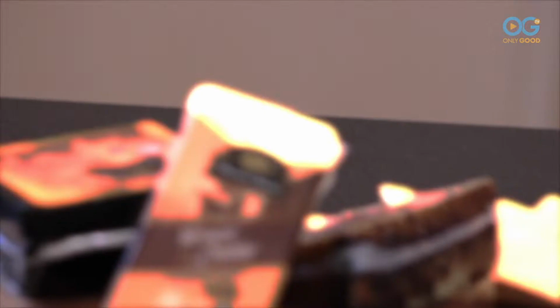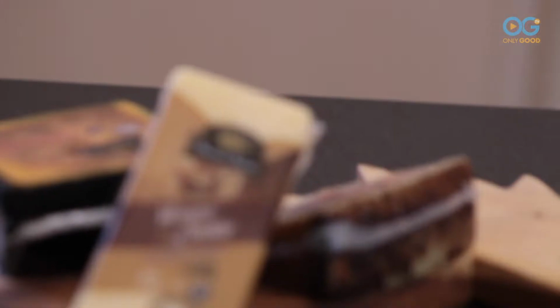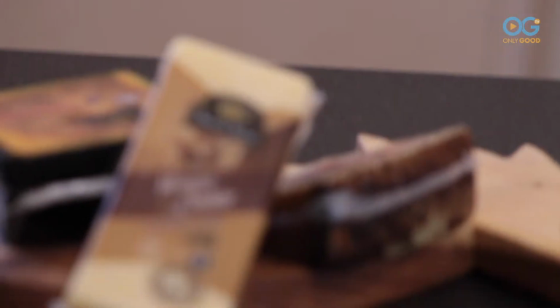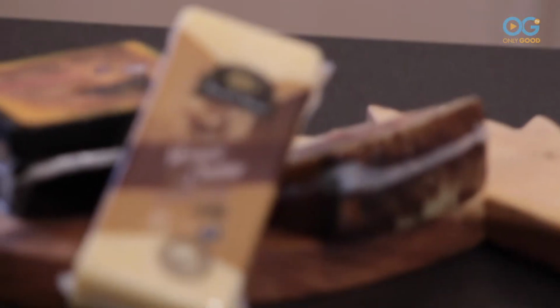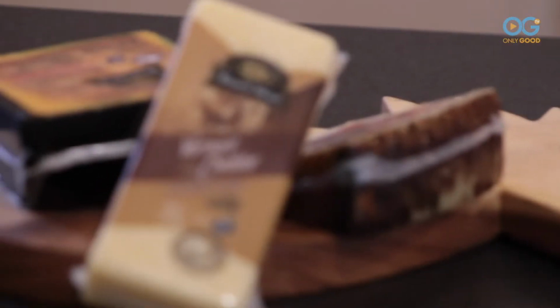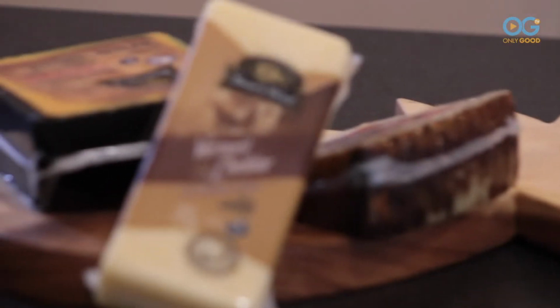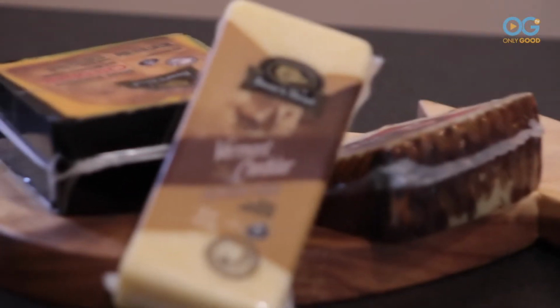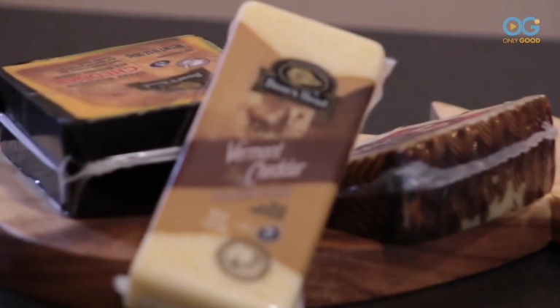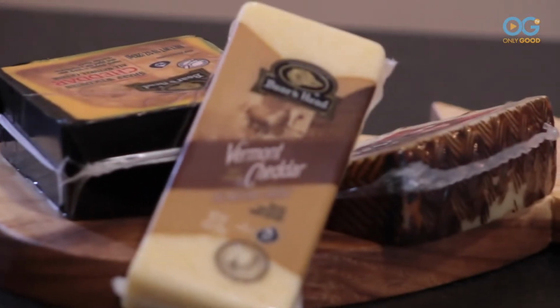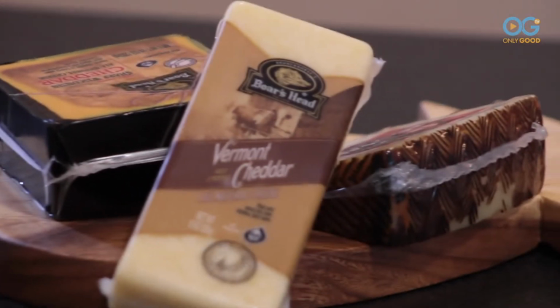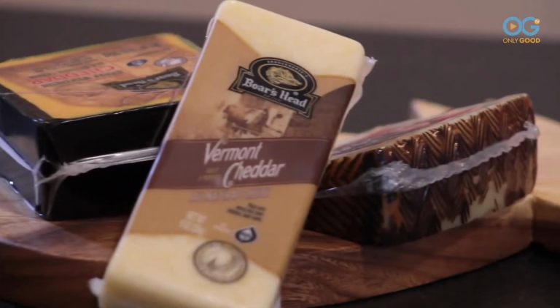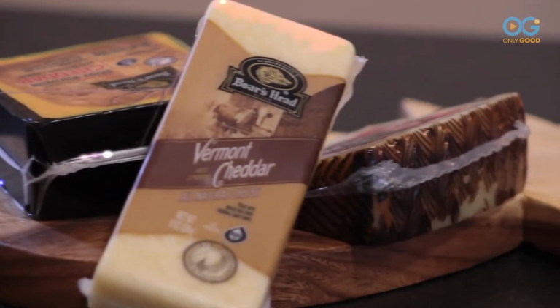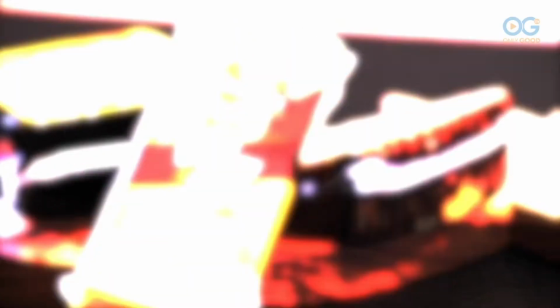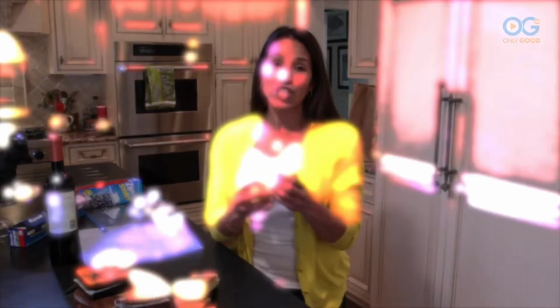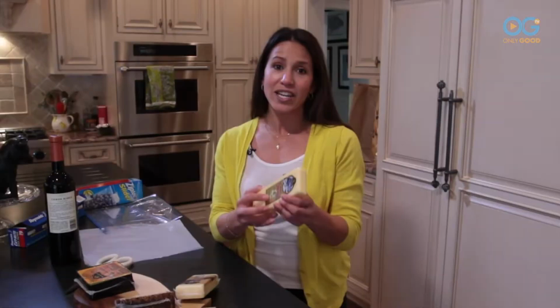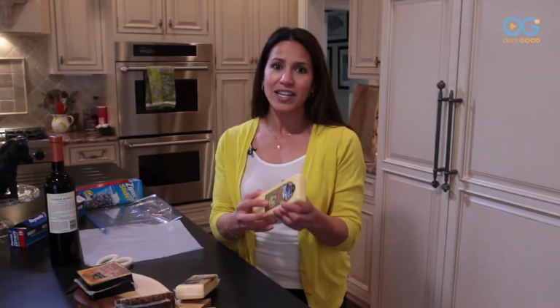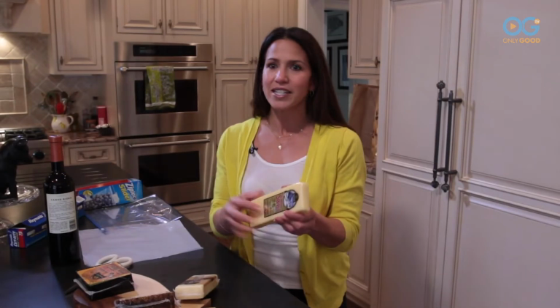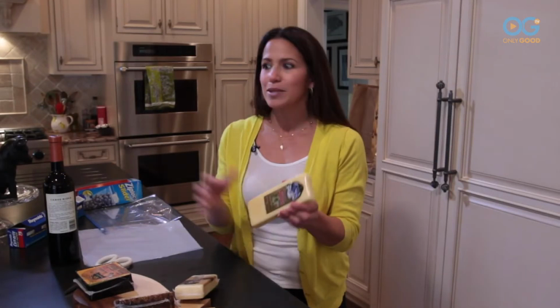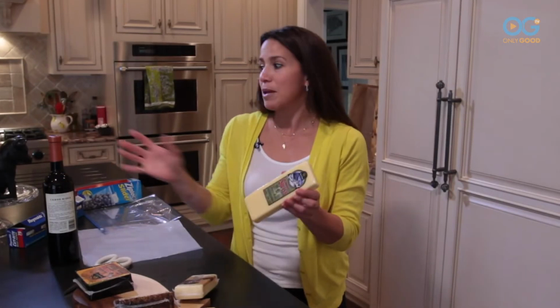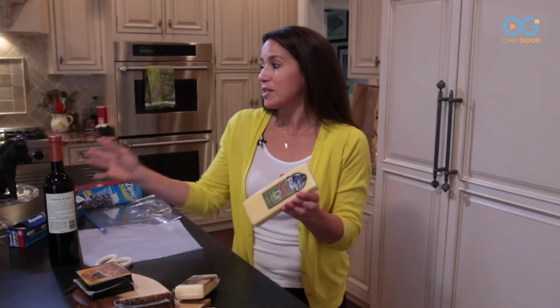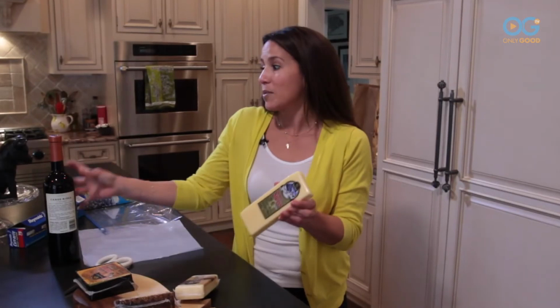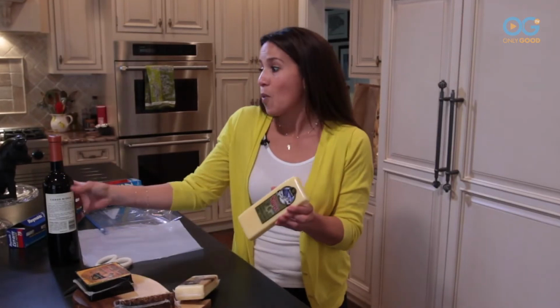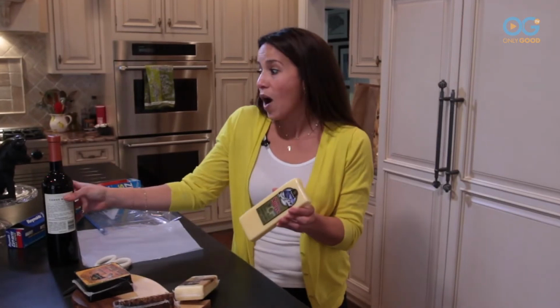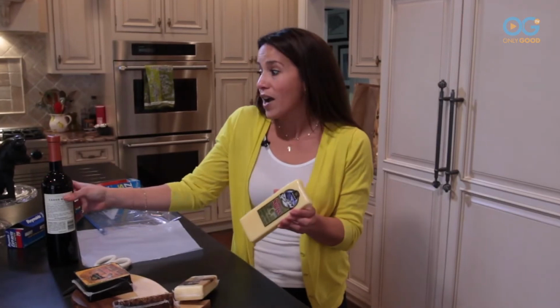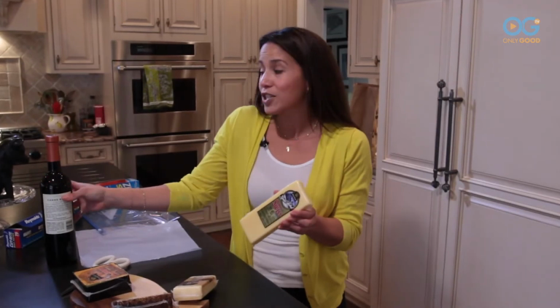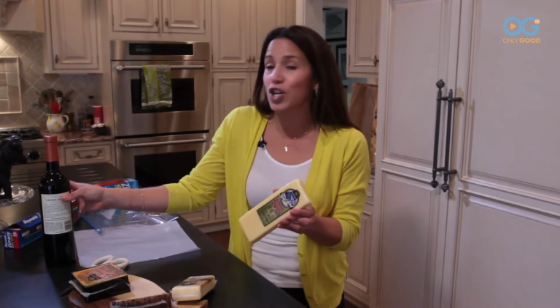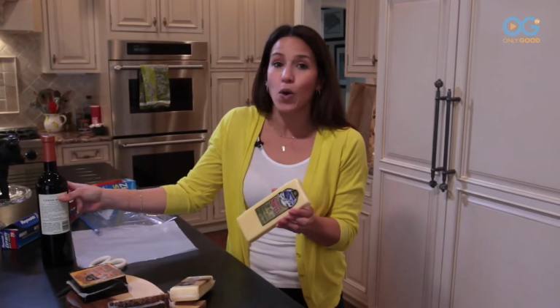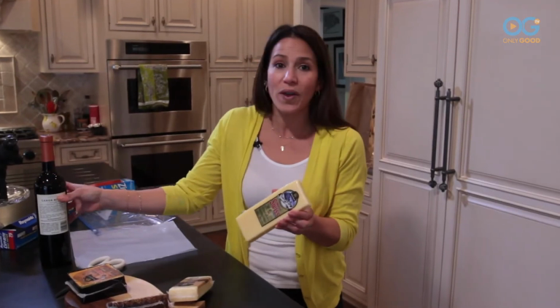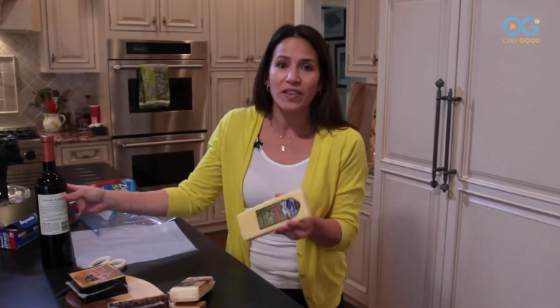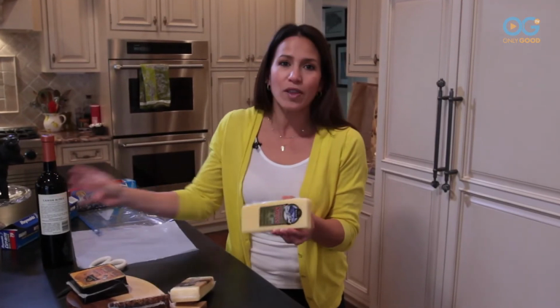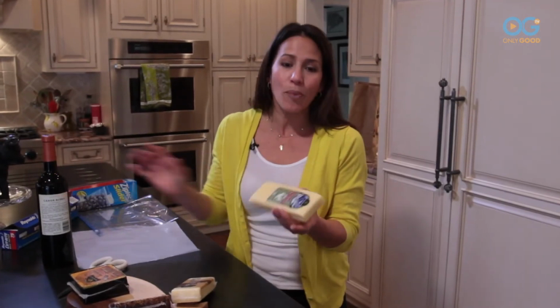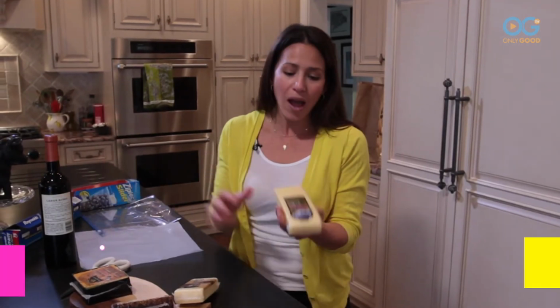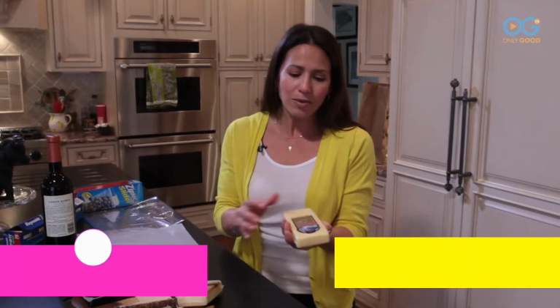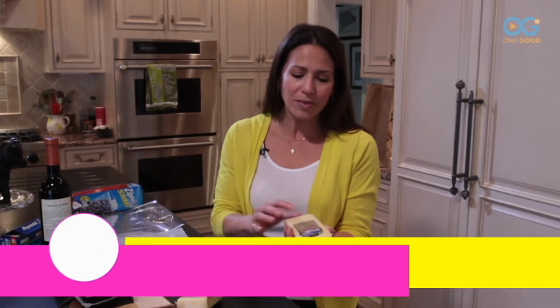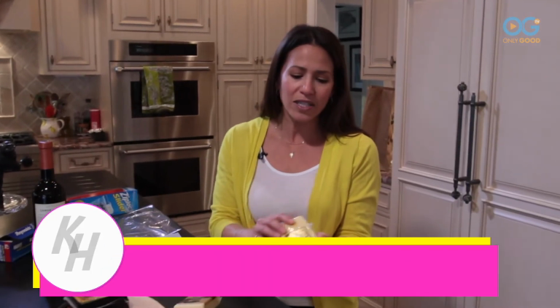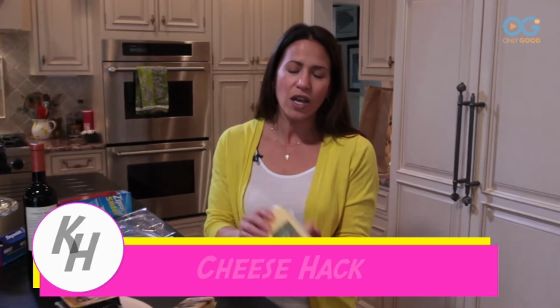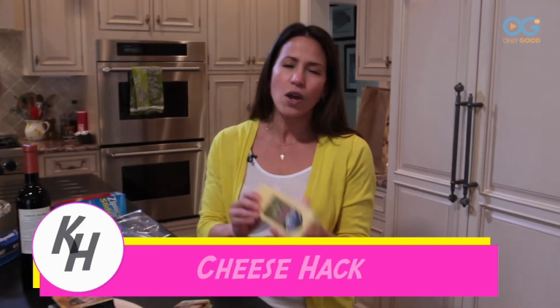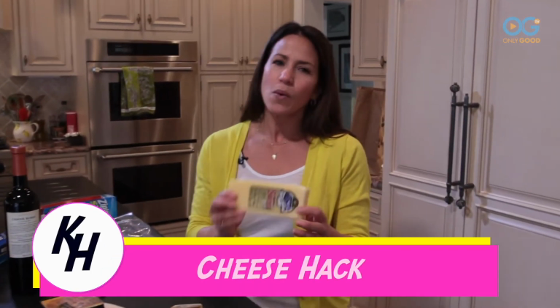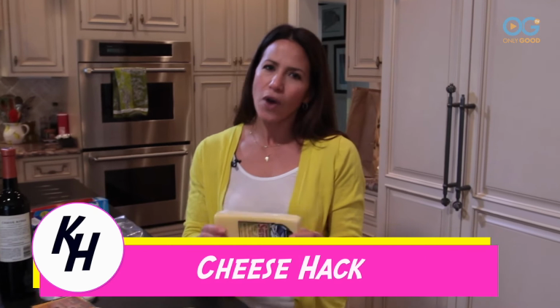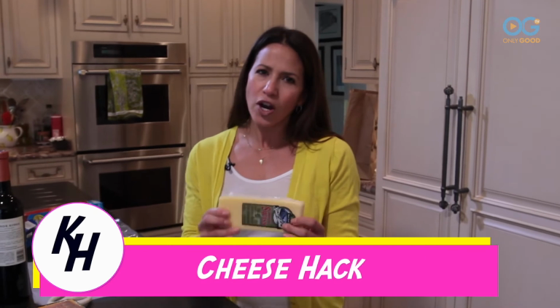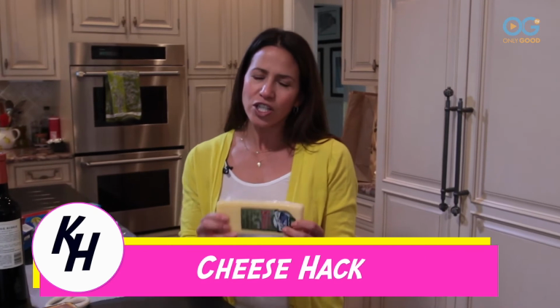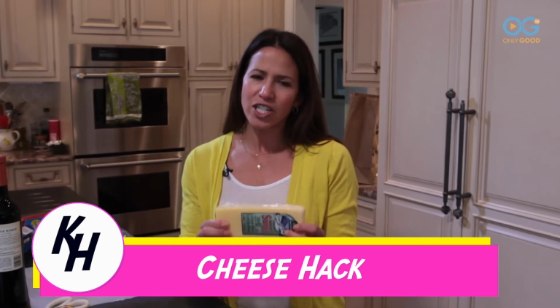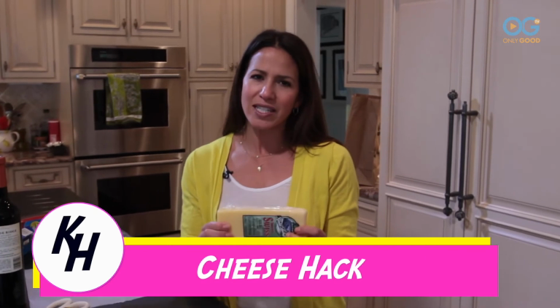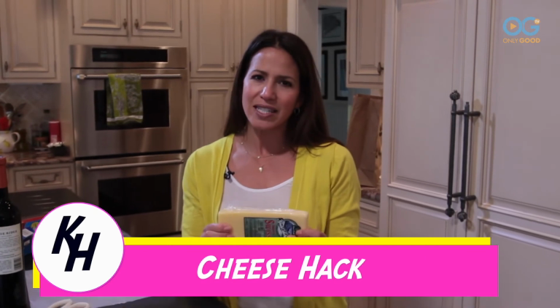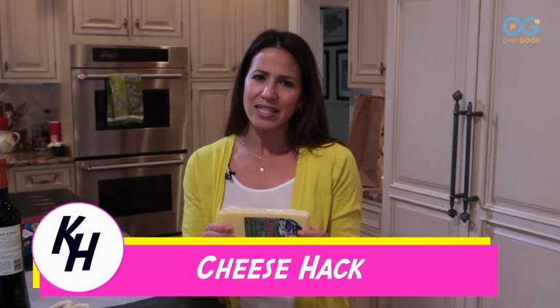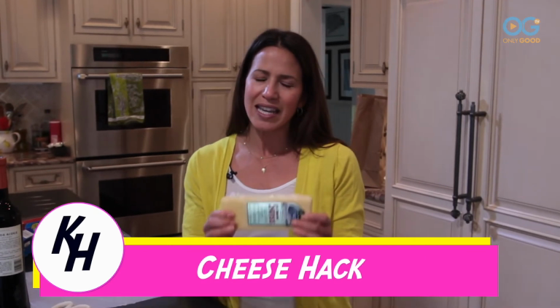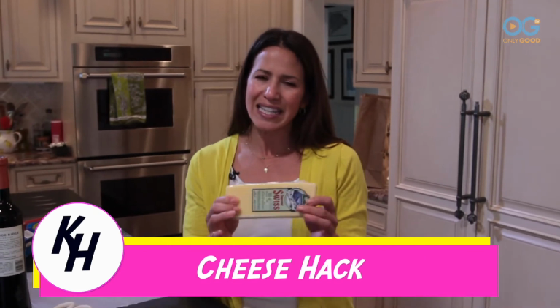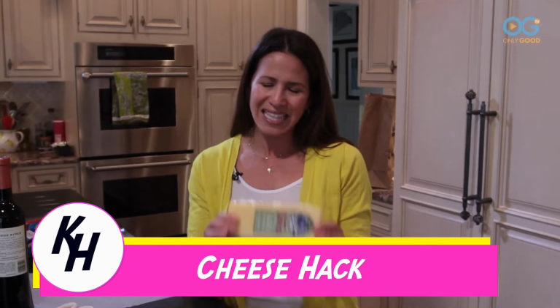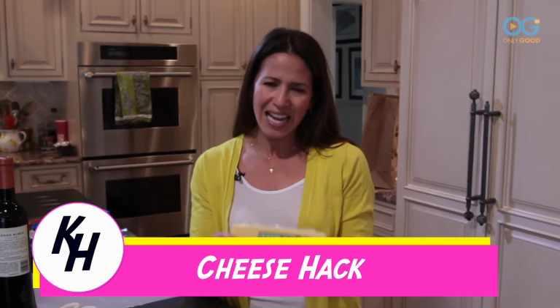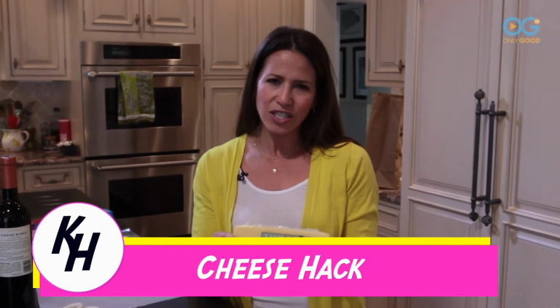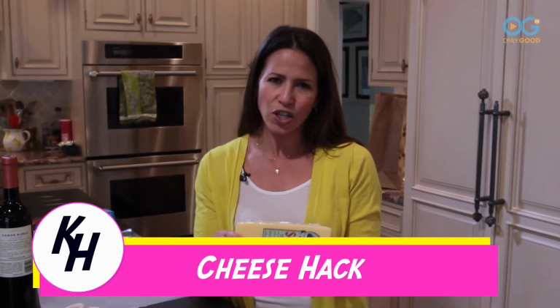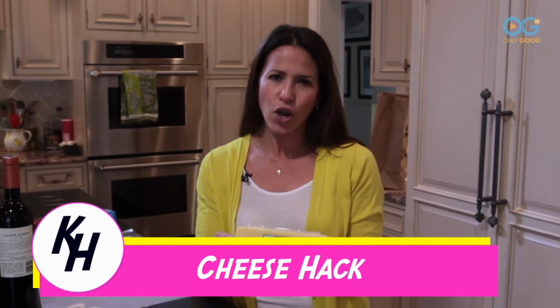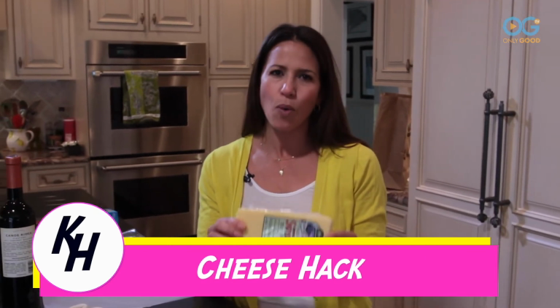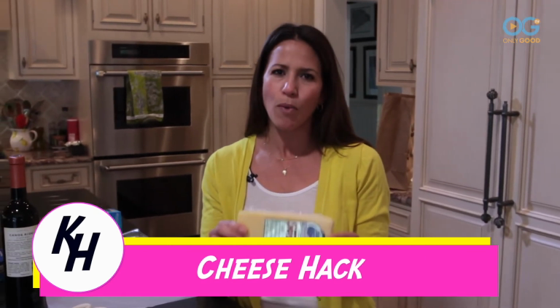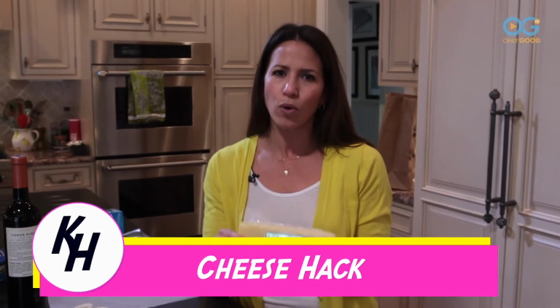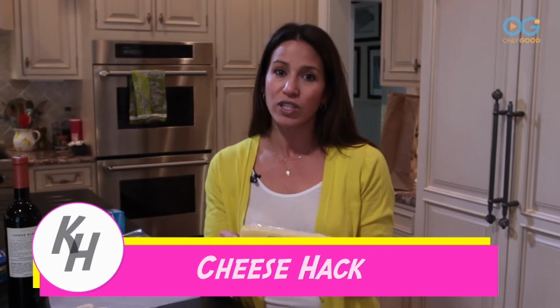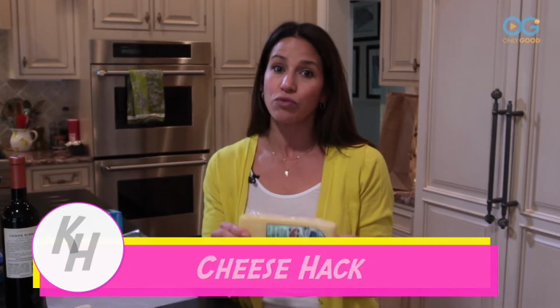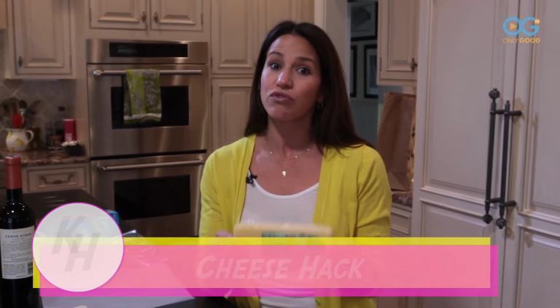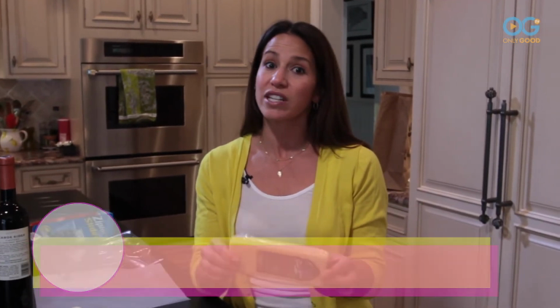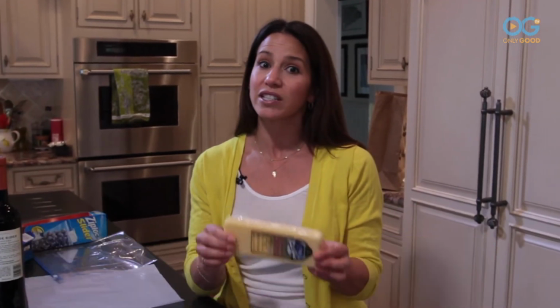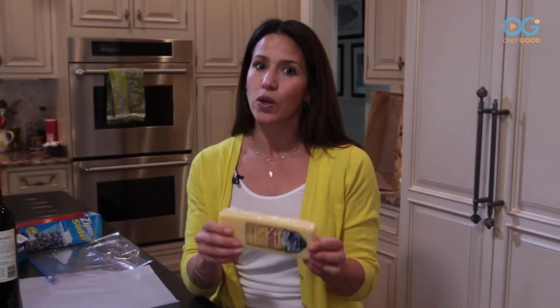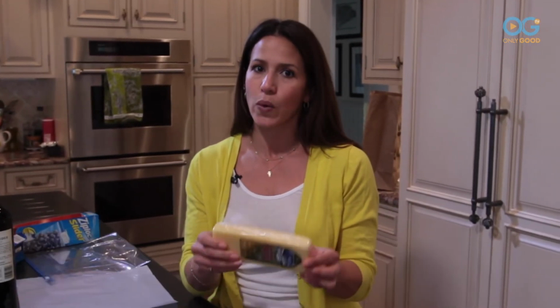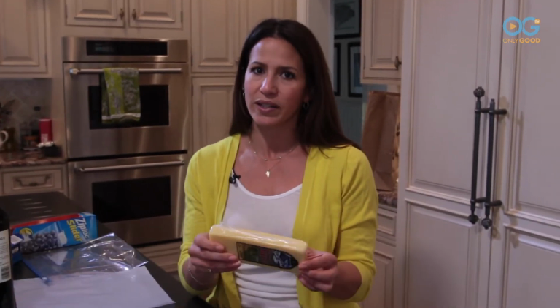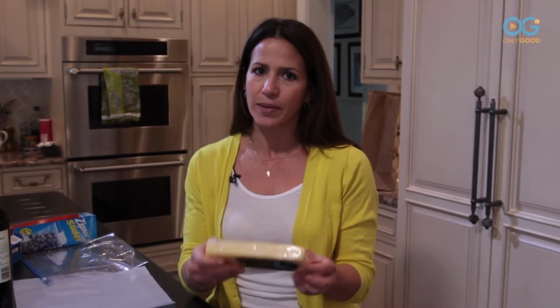Who doesn't love a little cheese, maybe some wine to go with it? The problem is with hard cheeses they tend to go moldy really quickly.